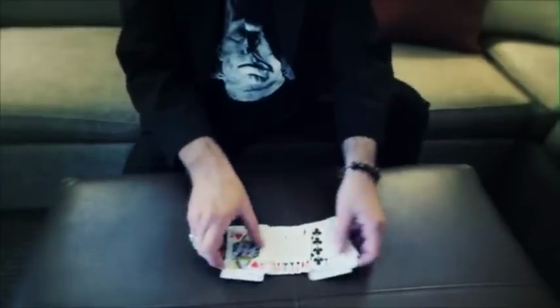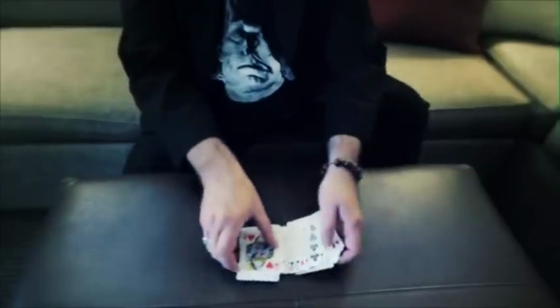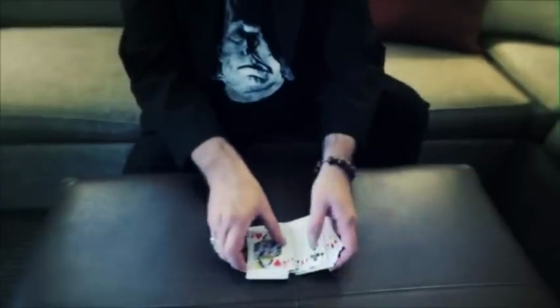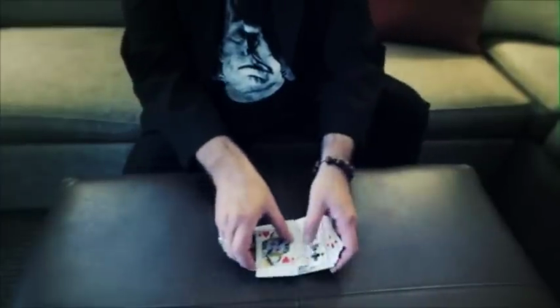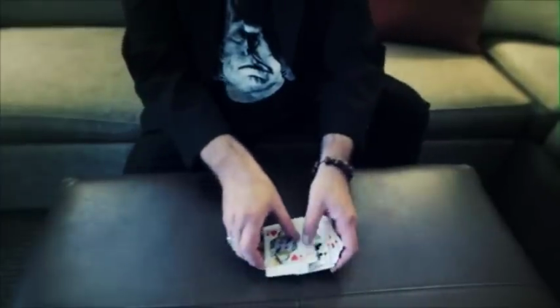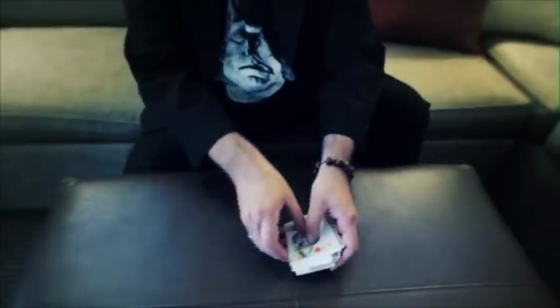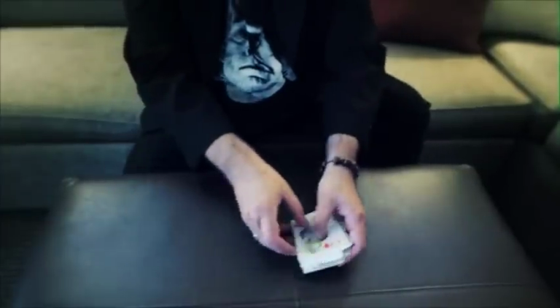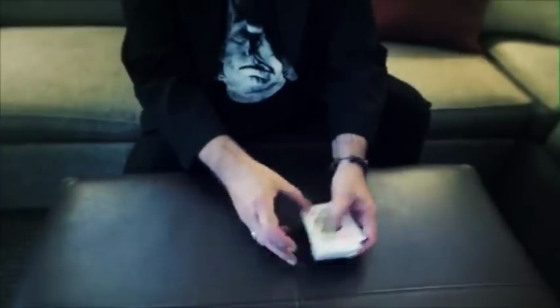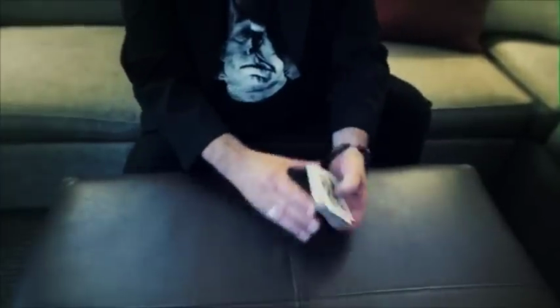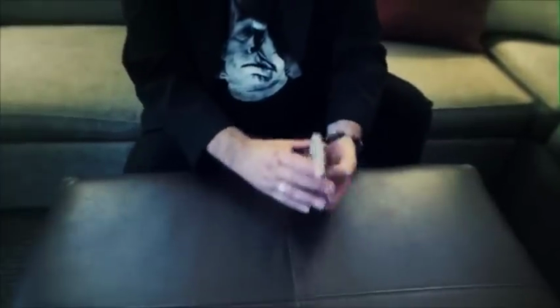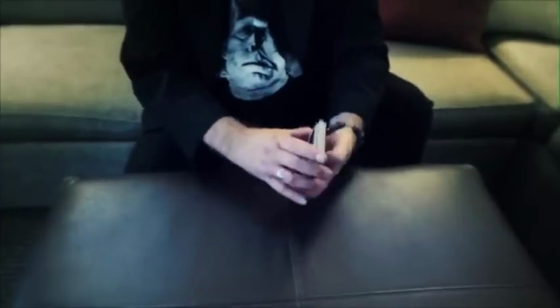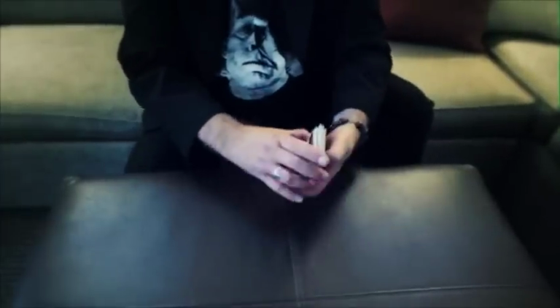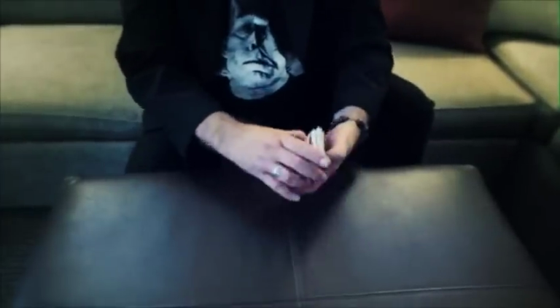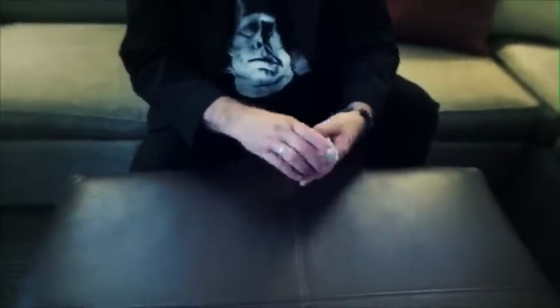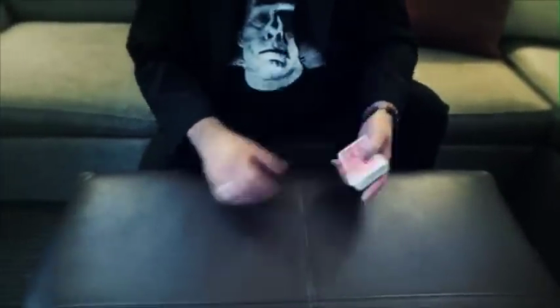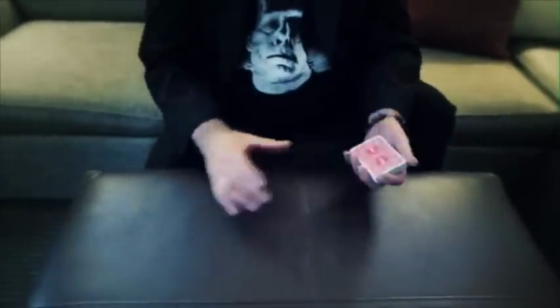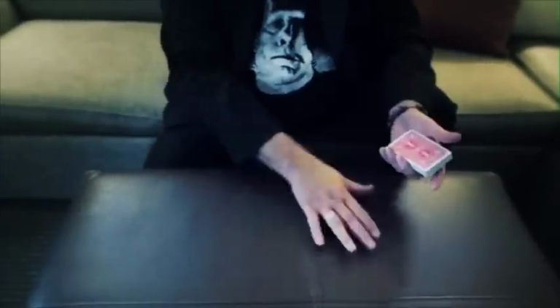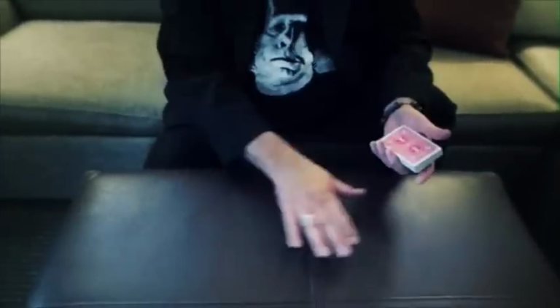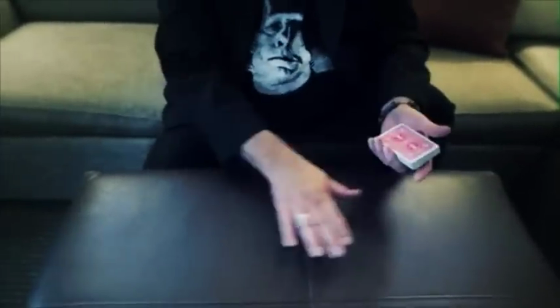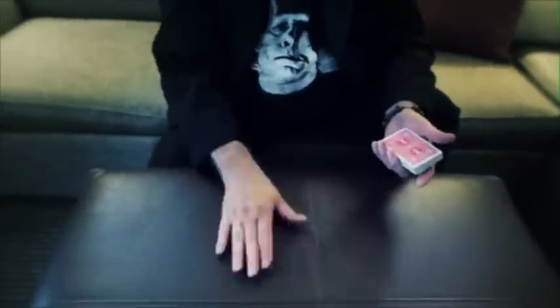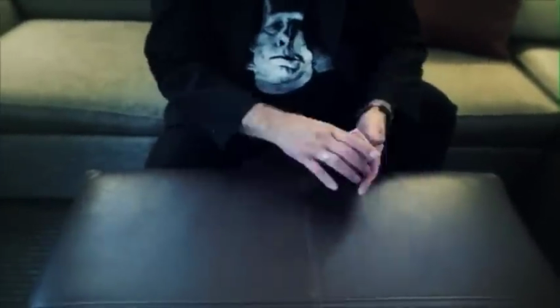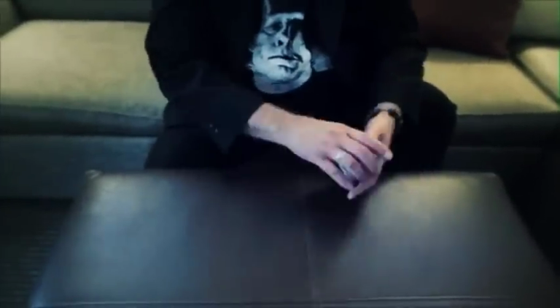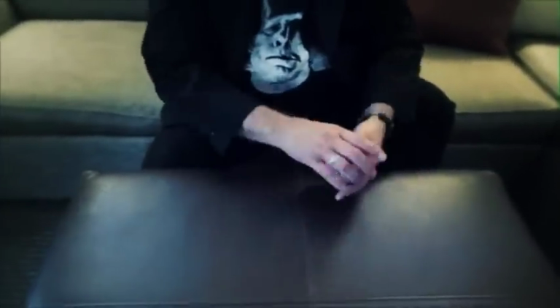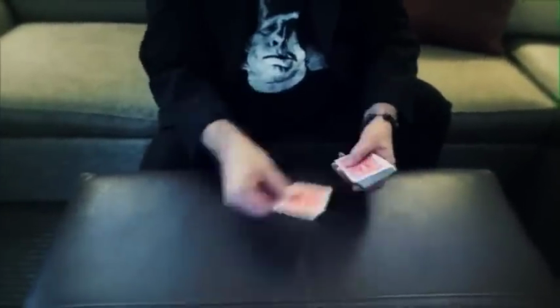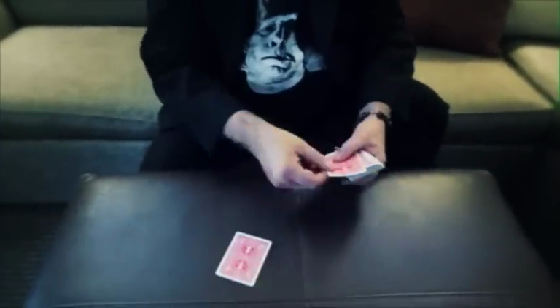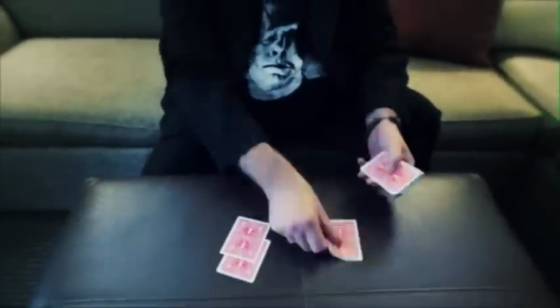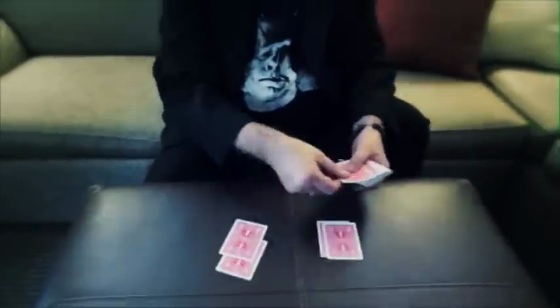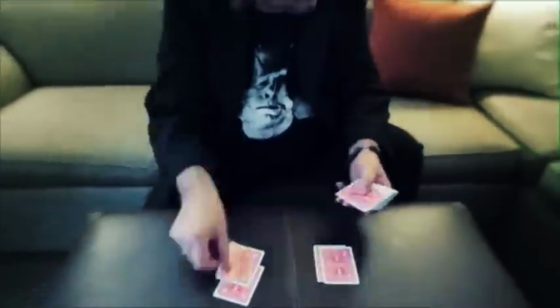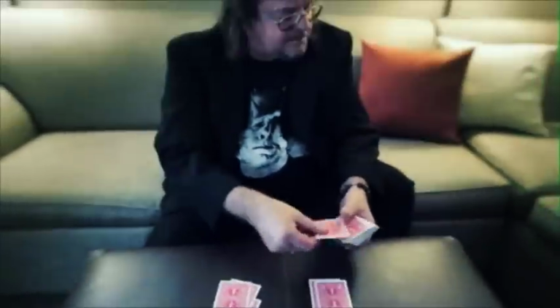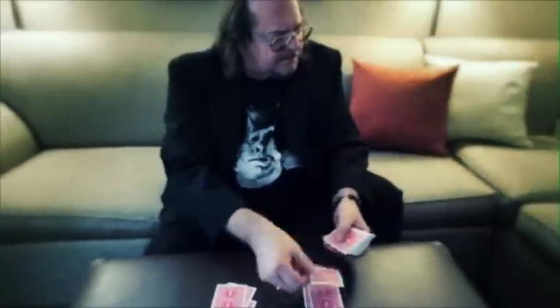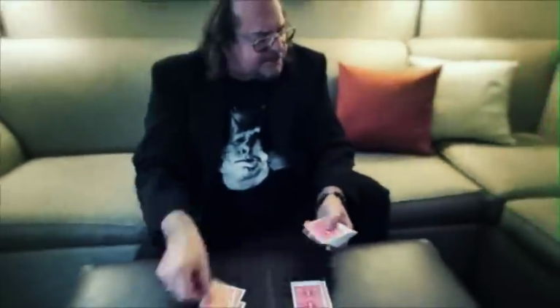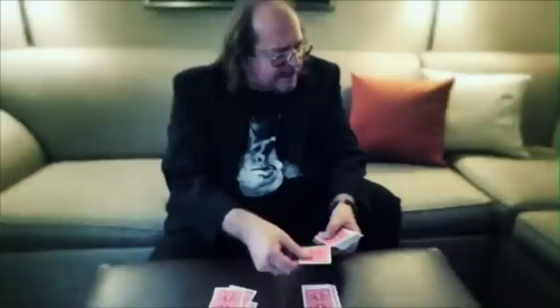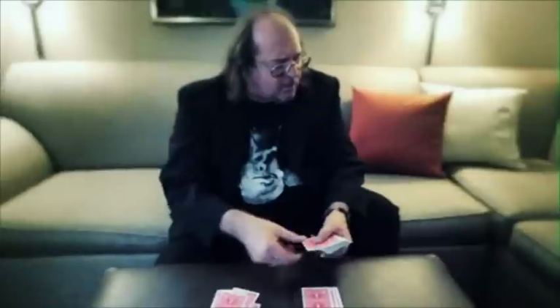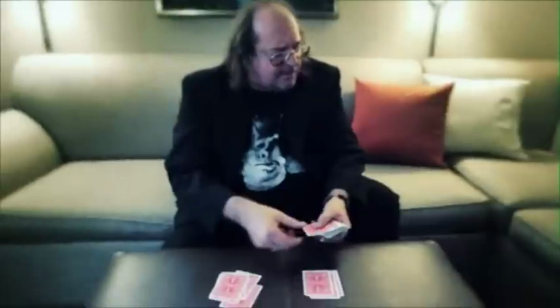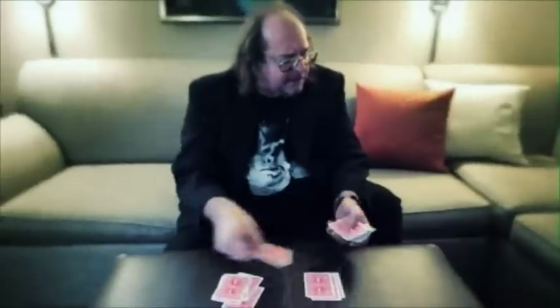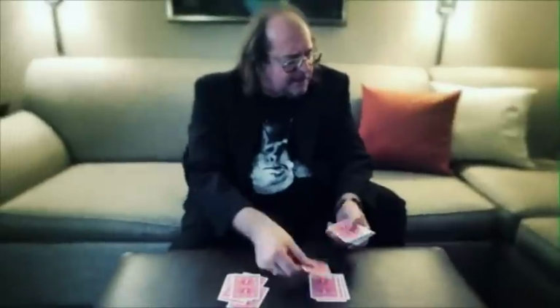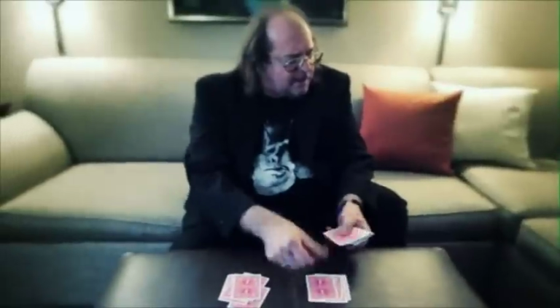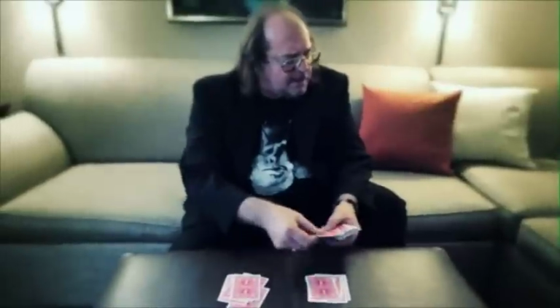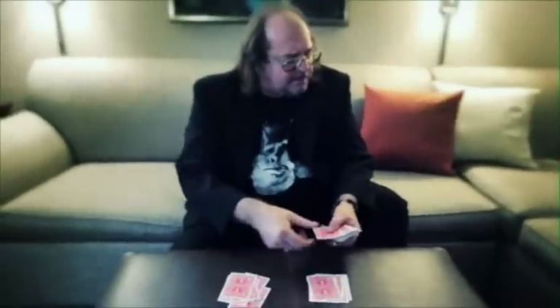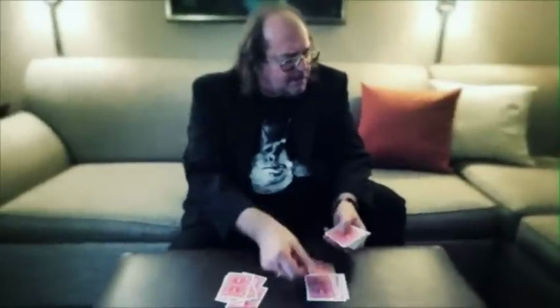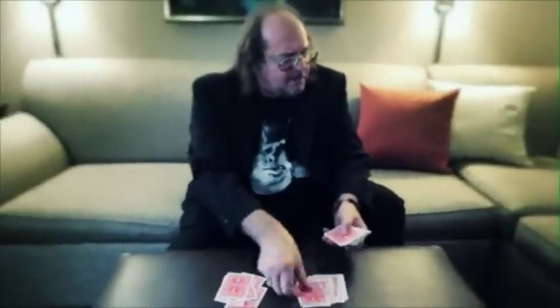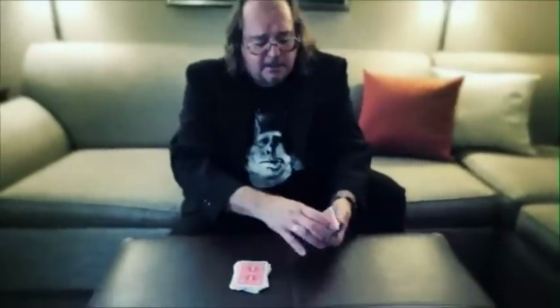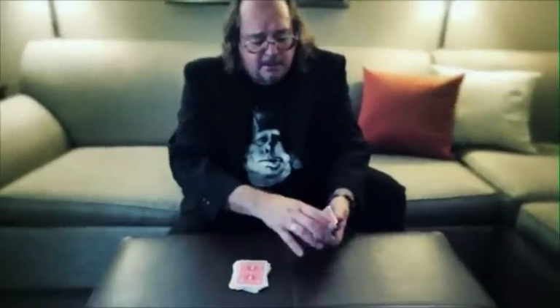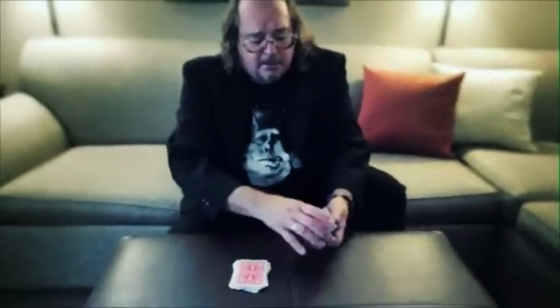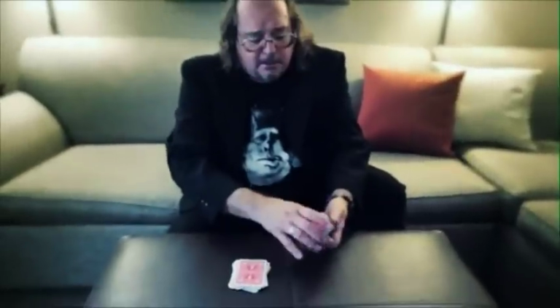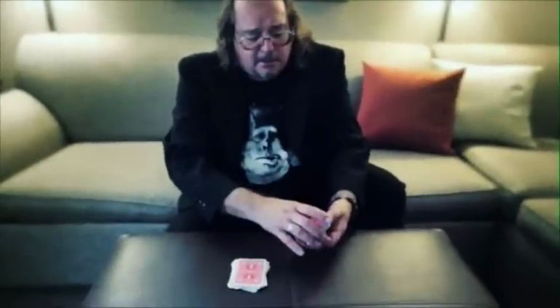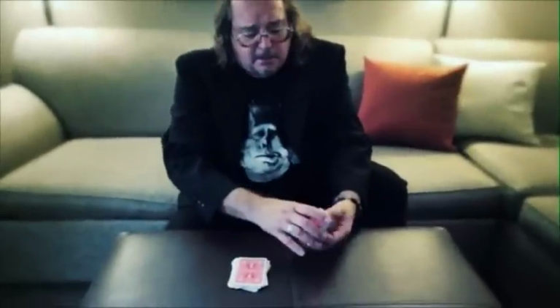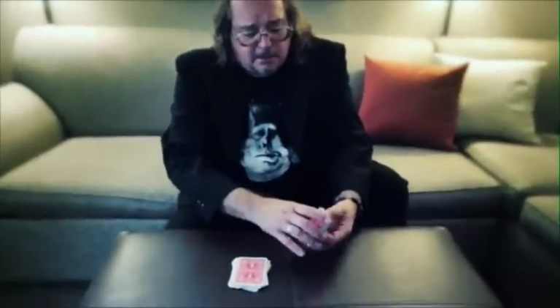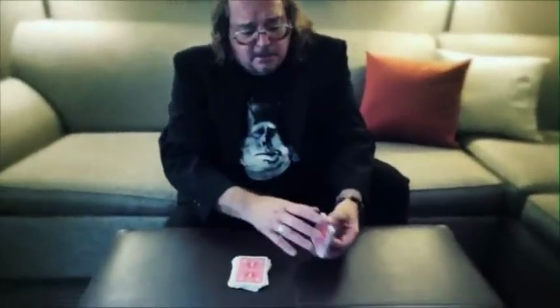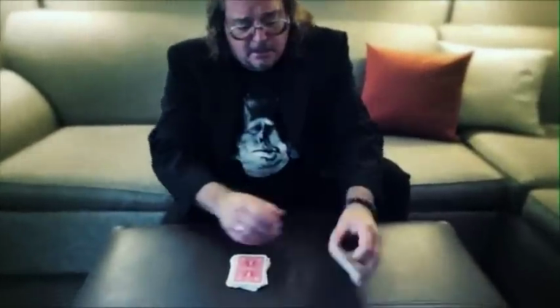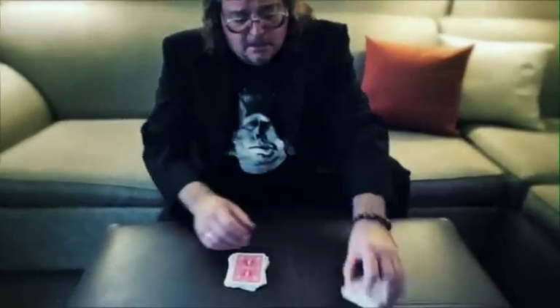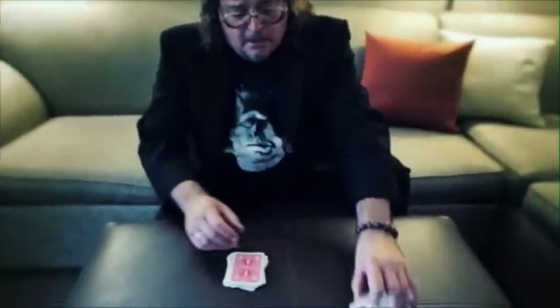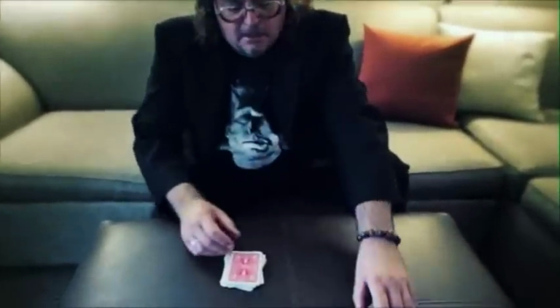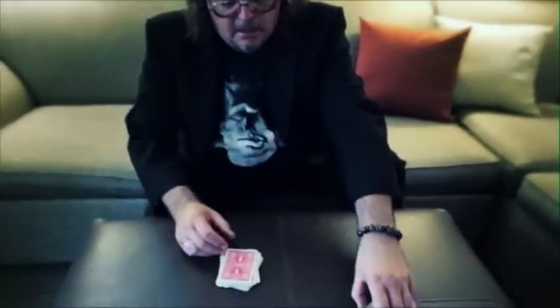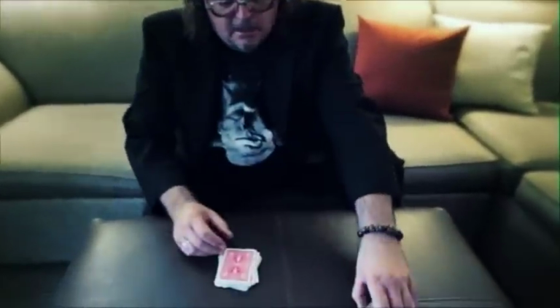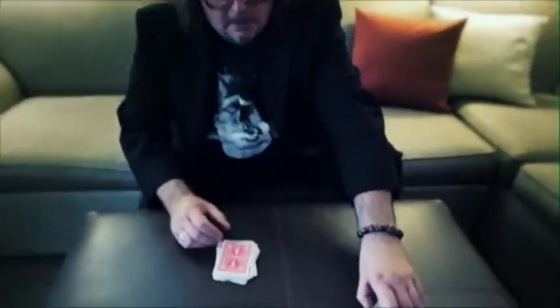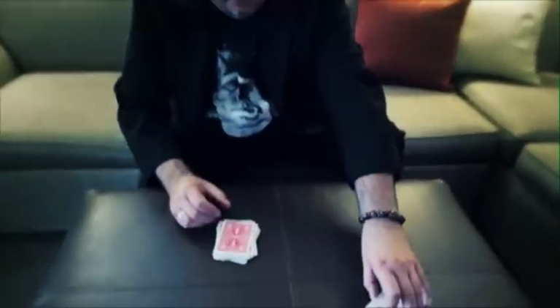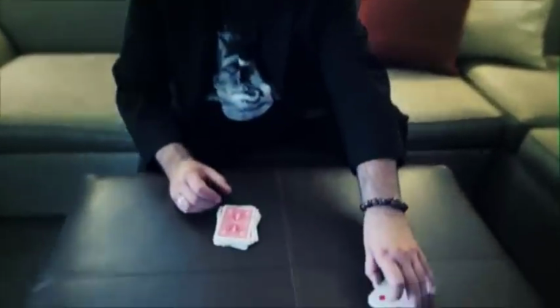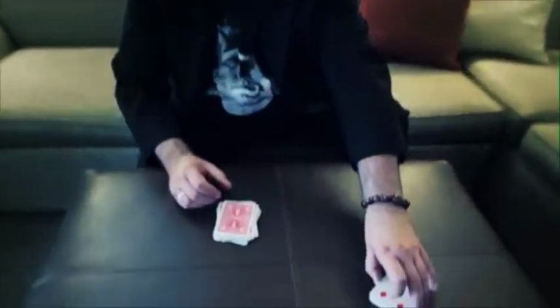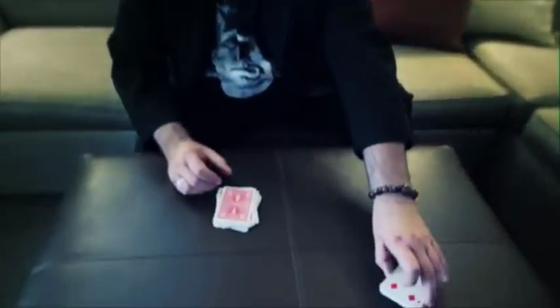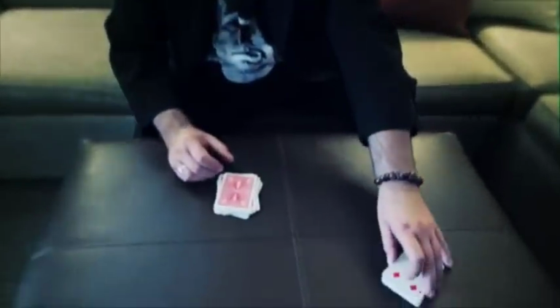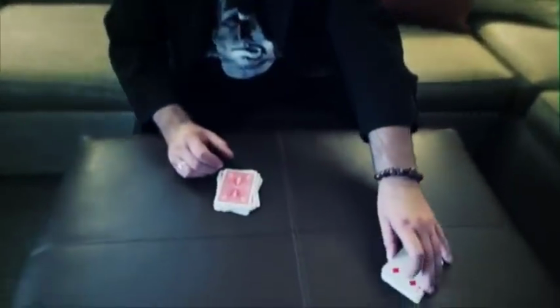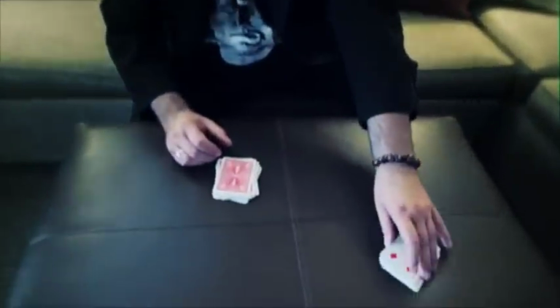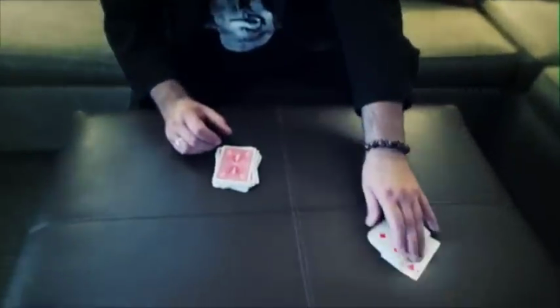I'm going to do an out of this world effect. I recently took a memory course, and it did help me memorize cards.